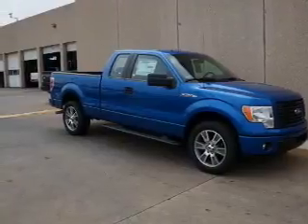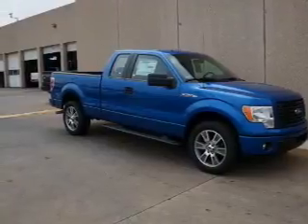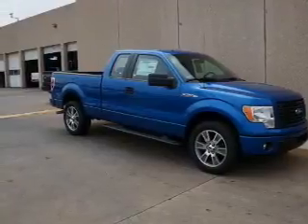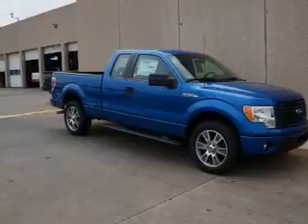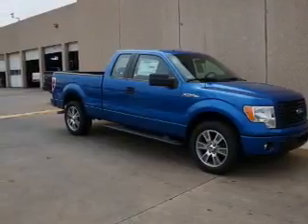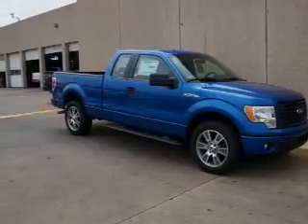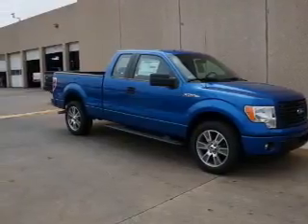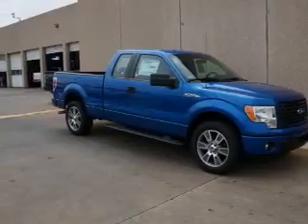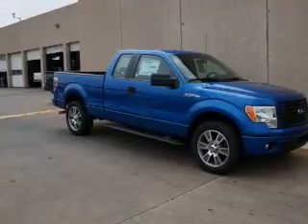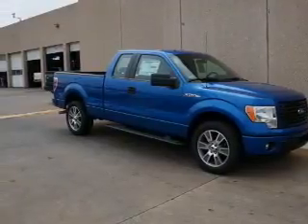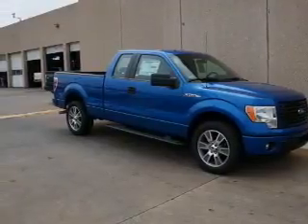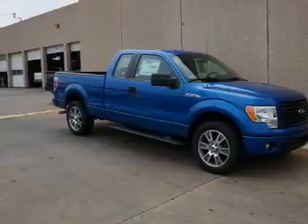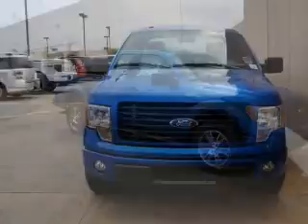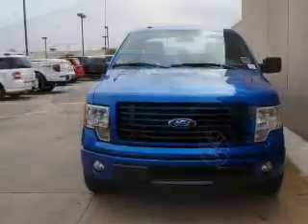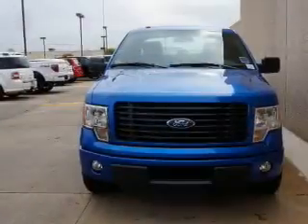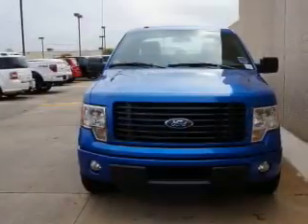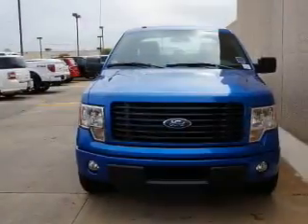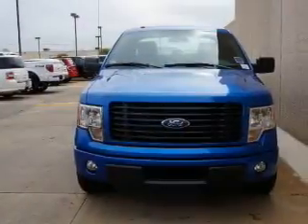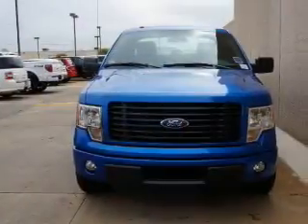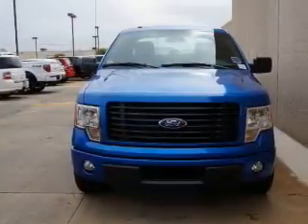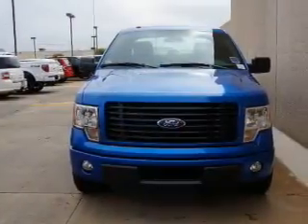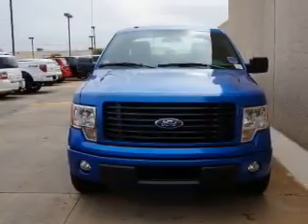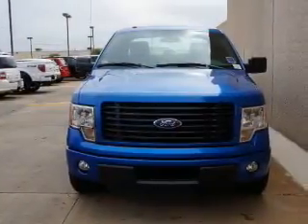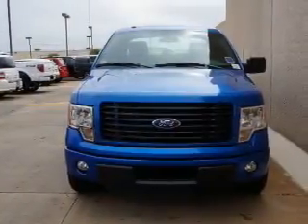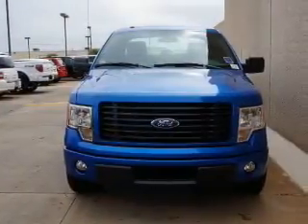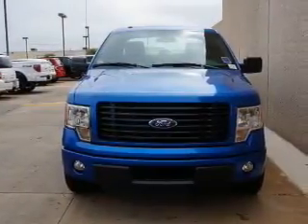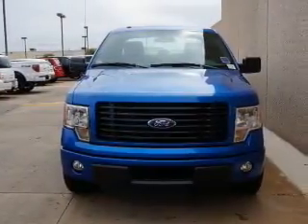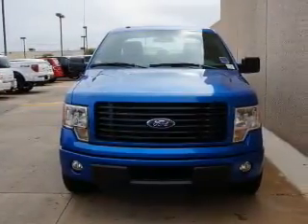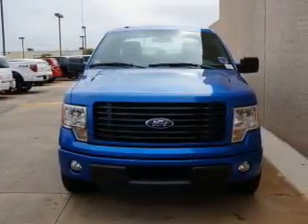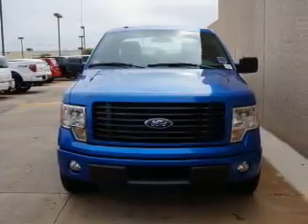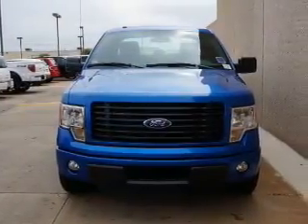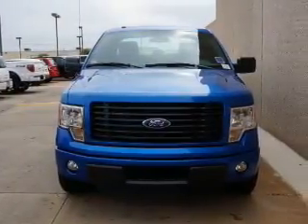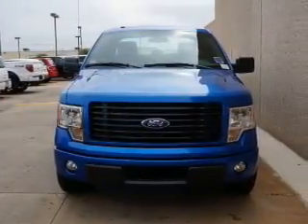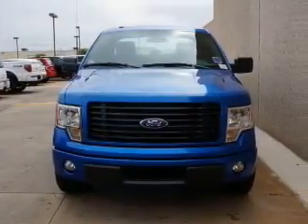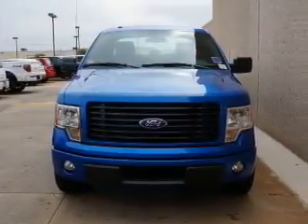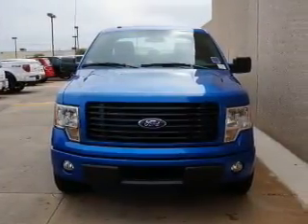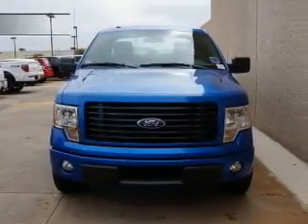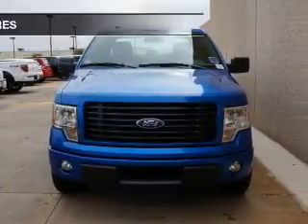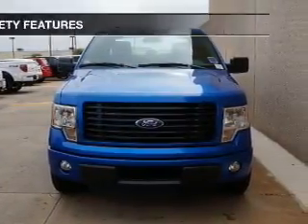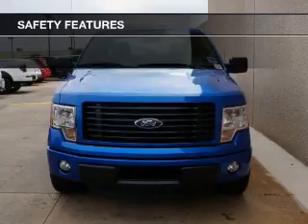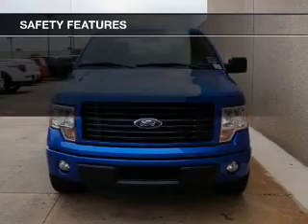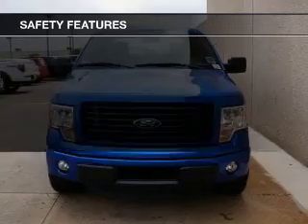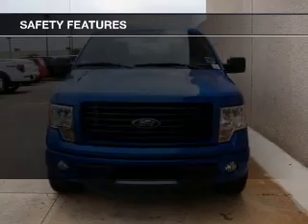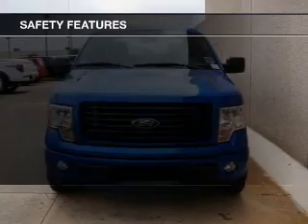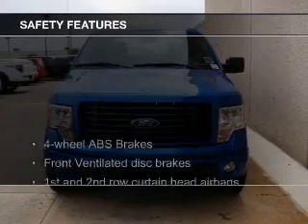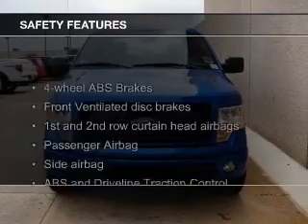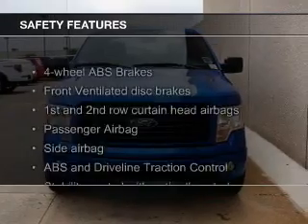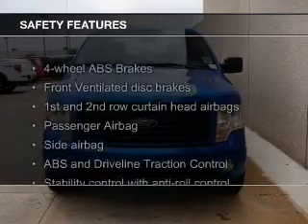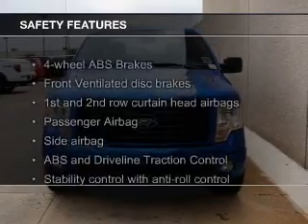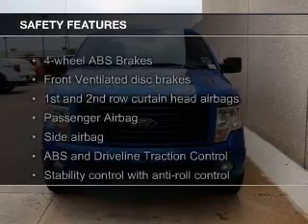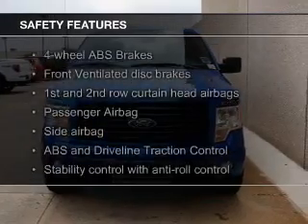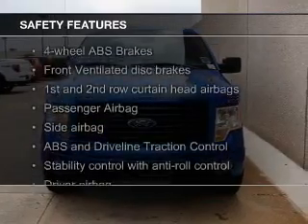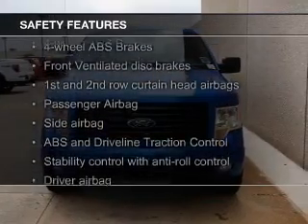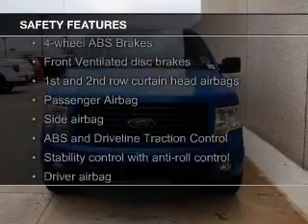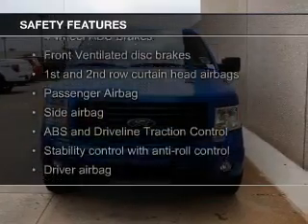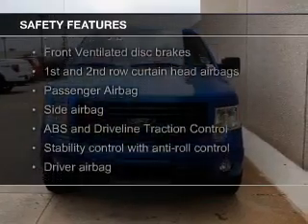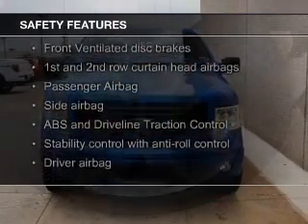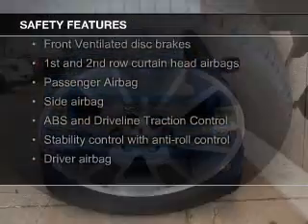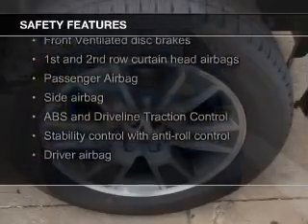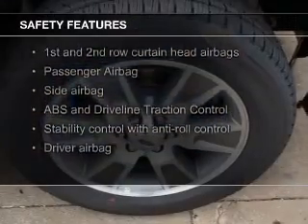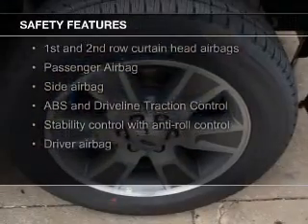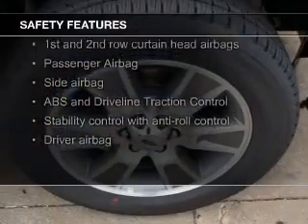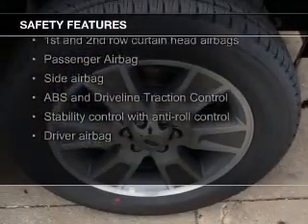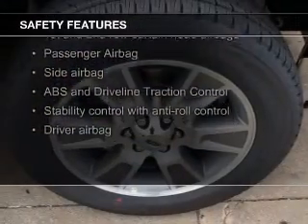A trip computer, air conditioning, power door locks, and power windows. Safety was made a priority with these features.